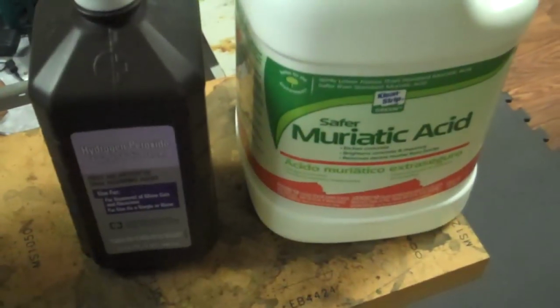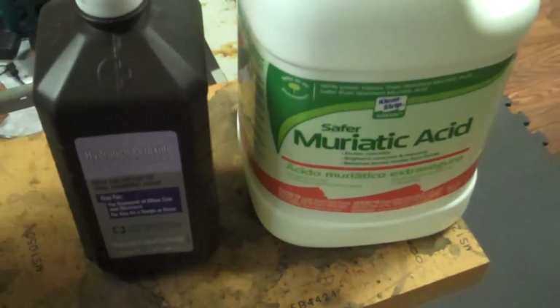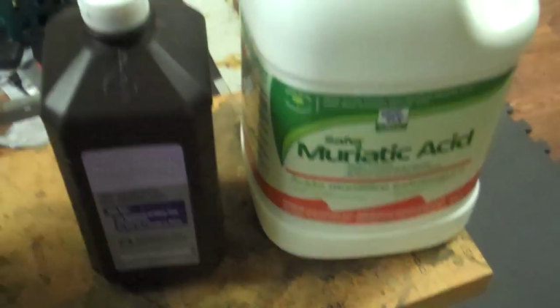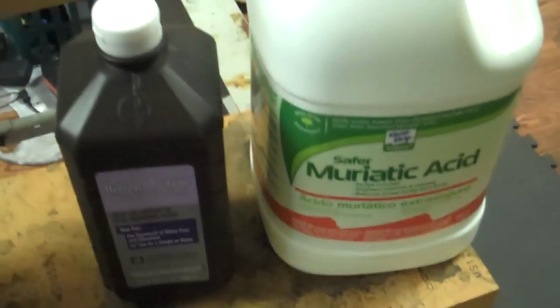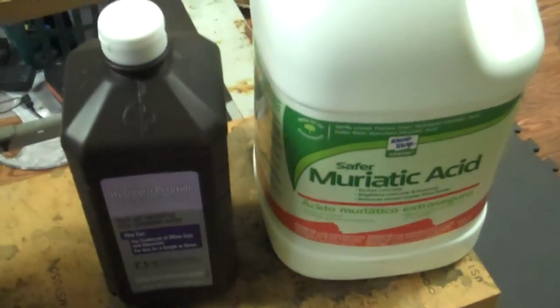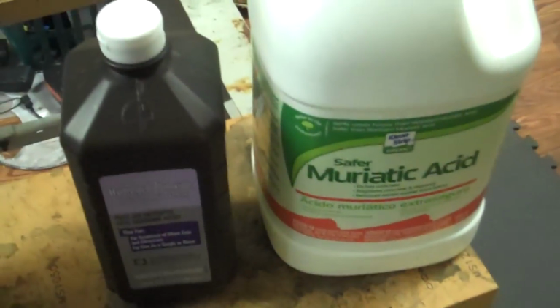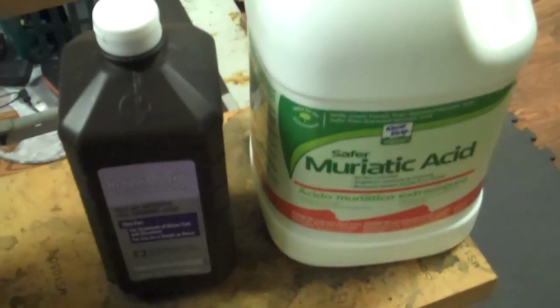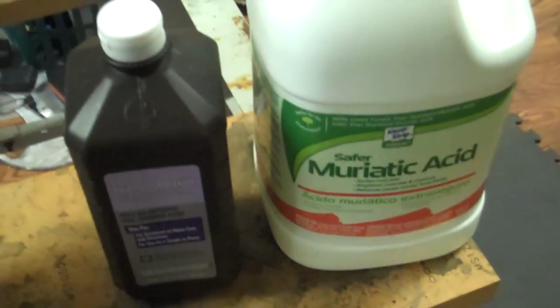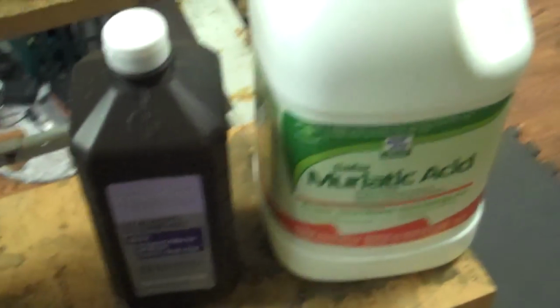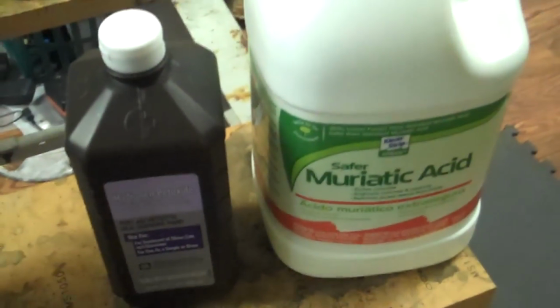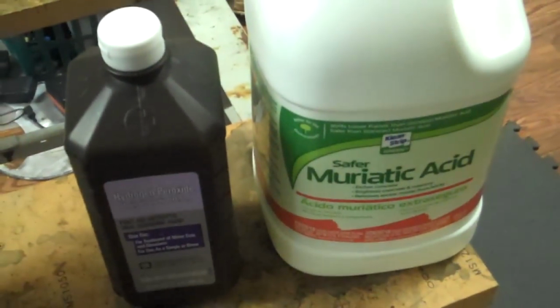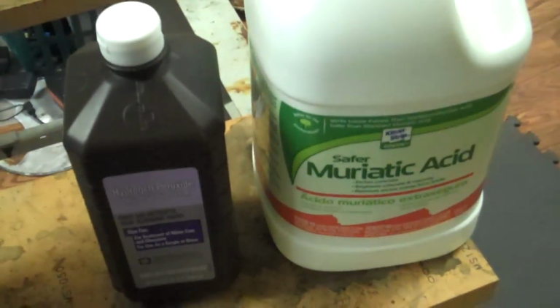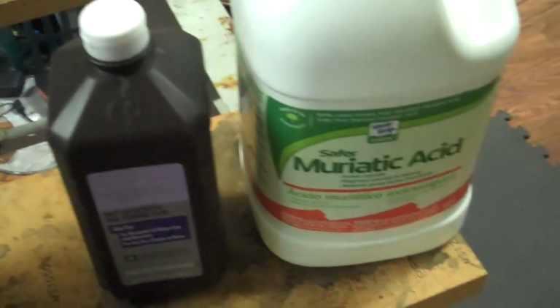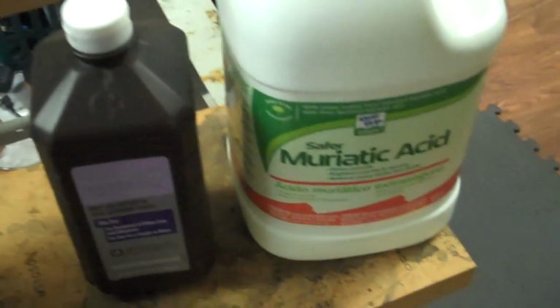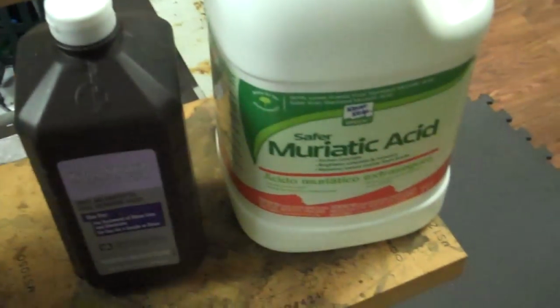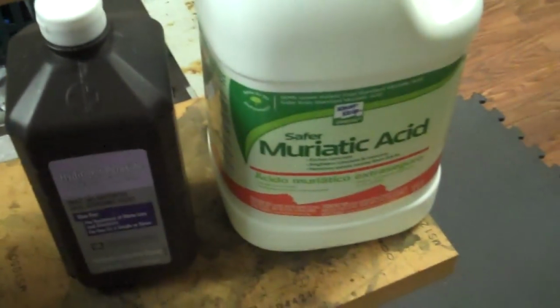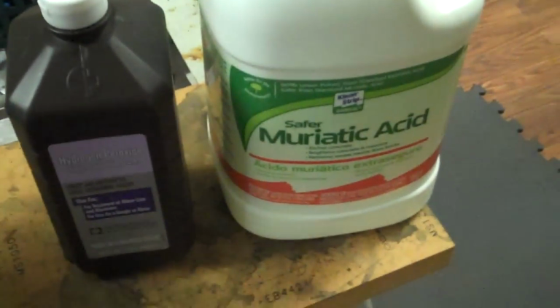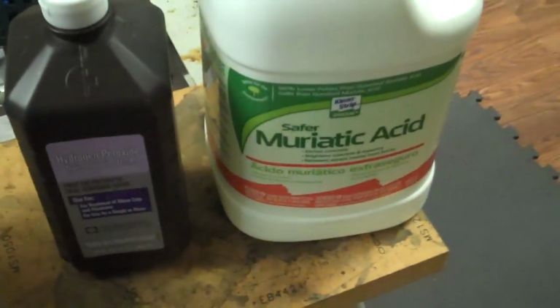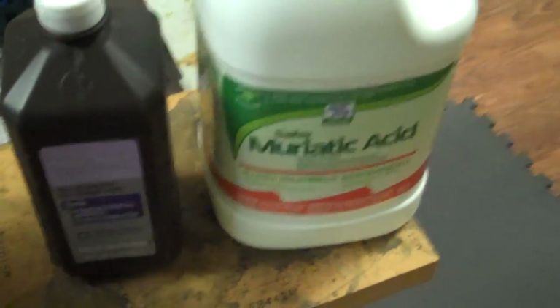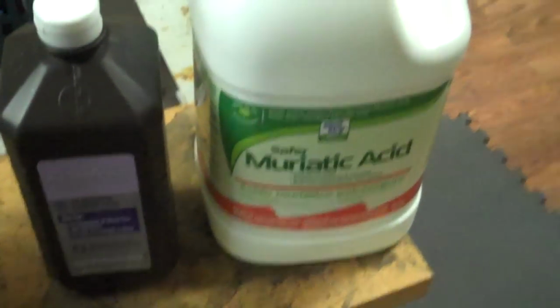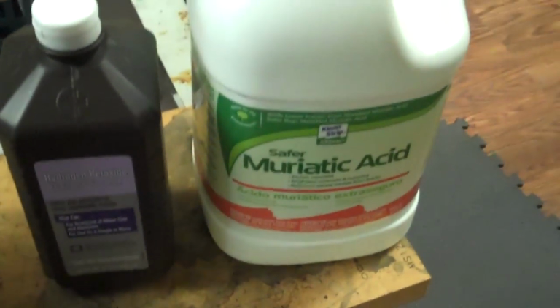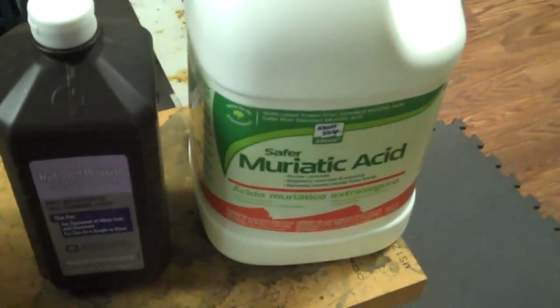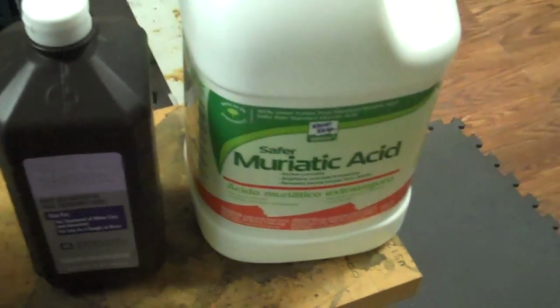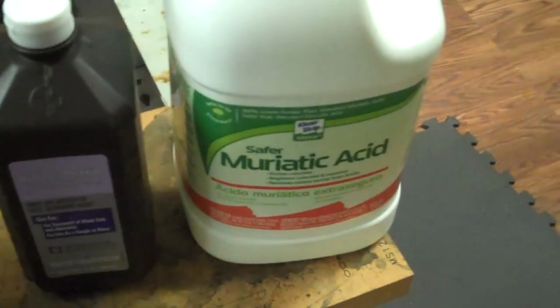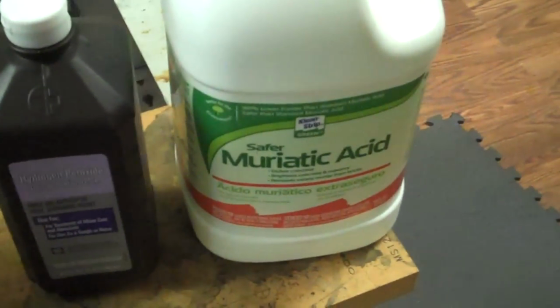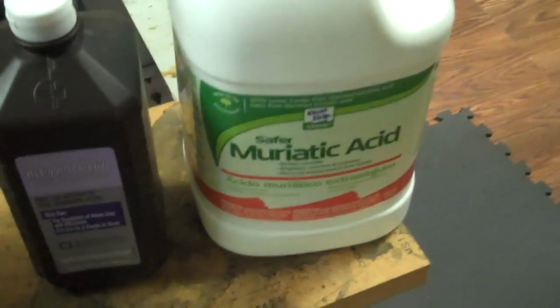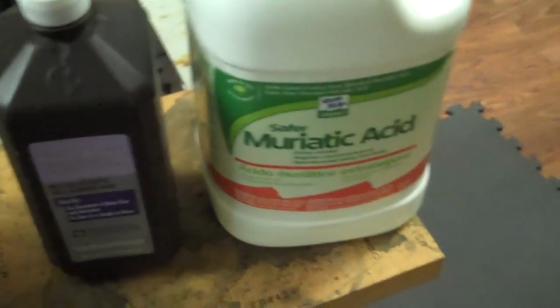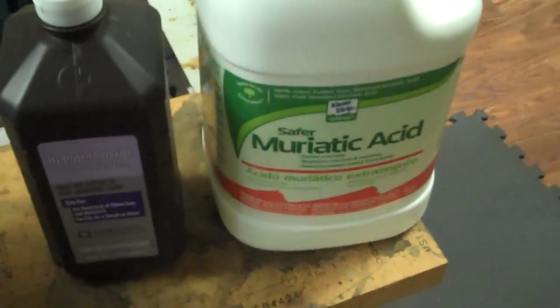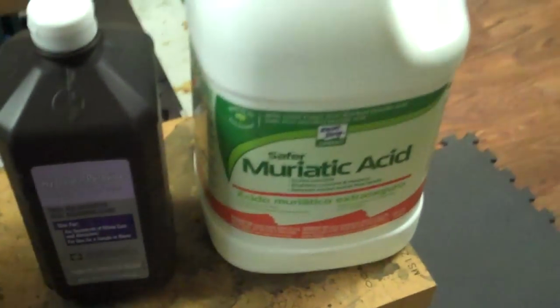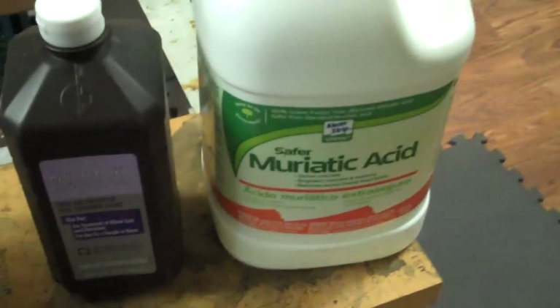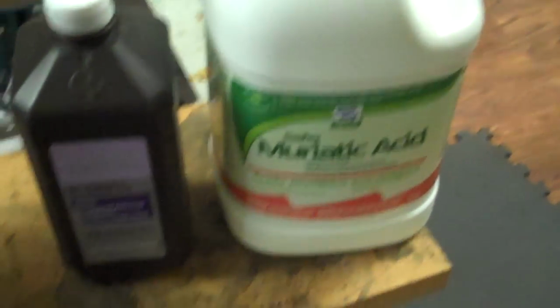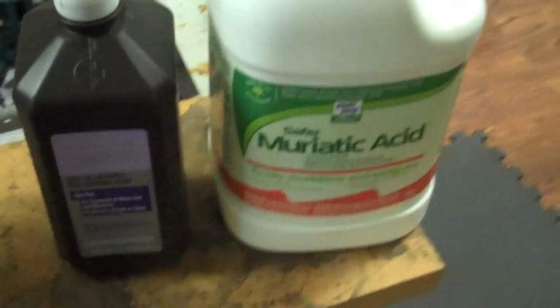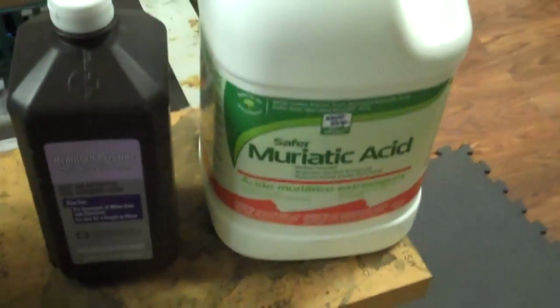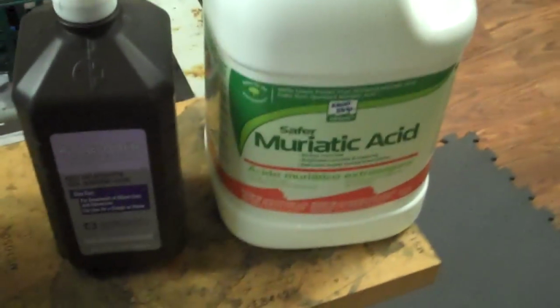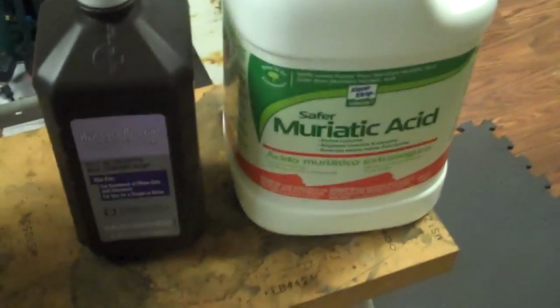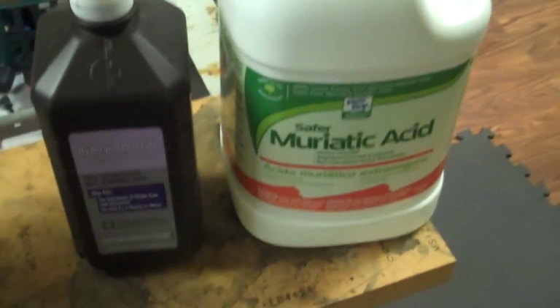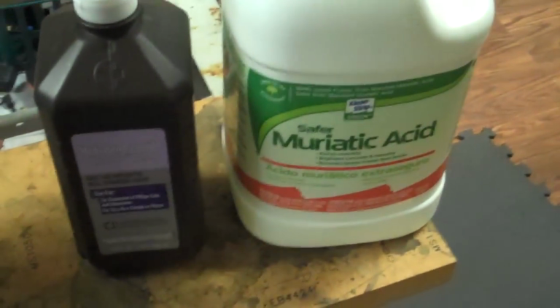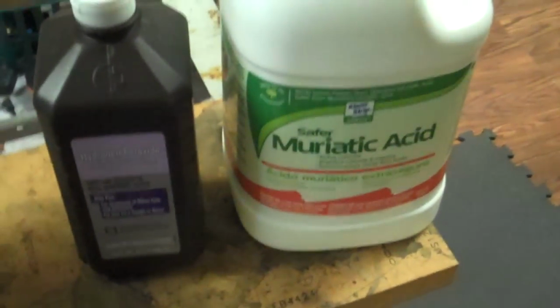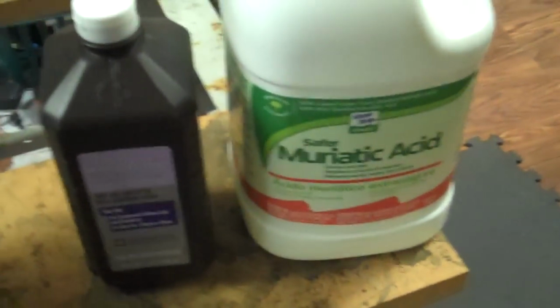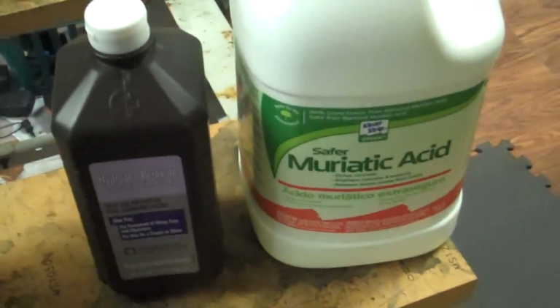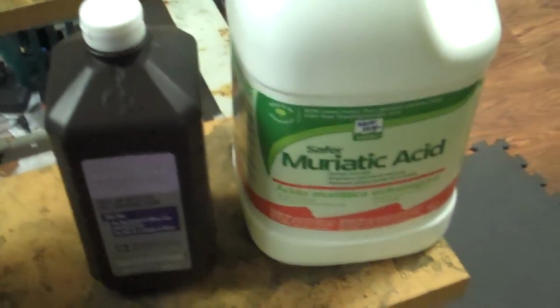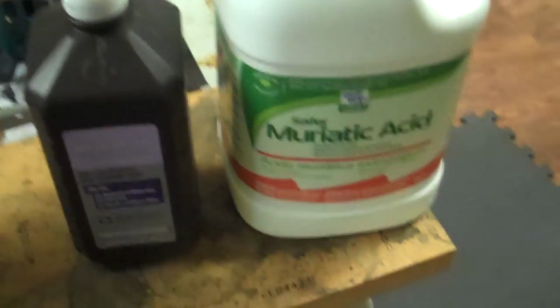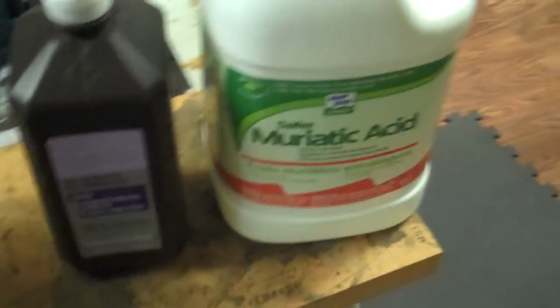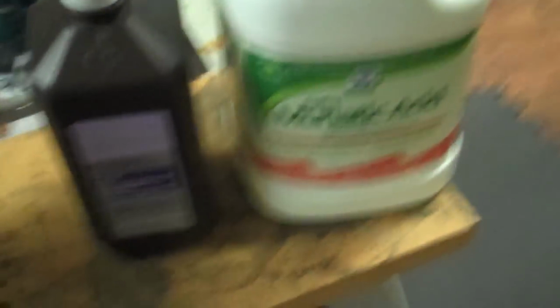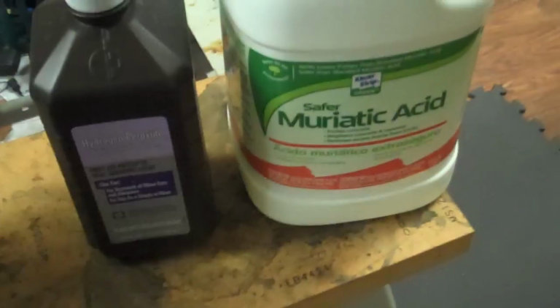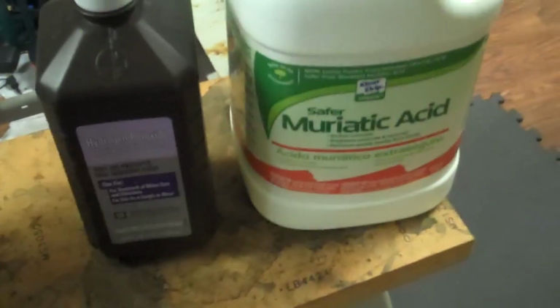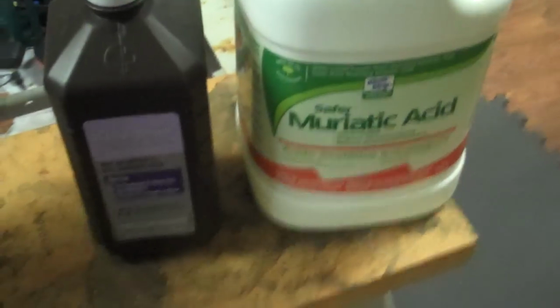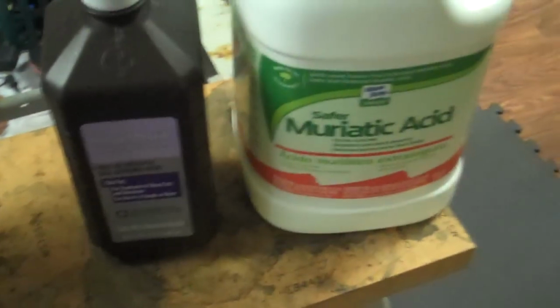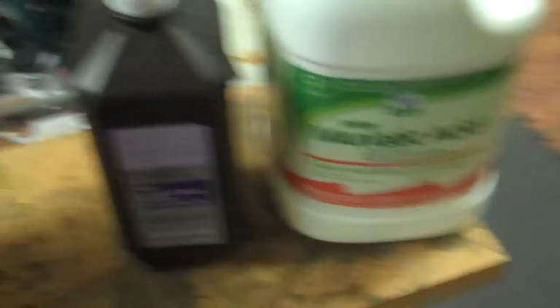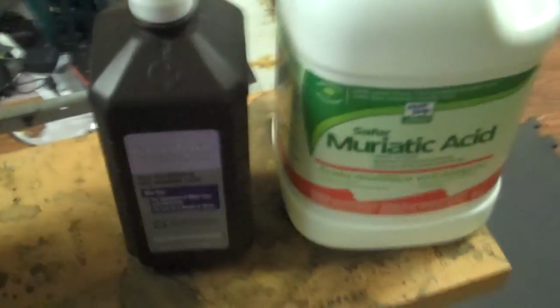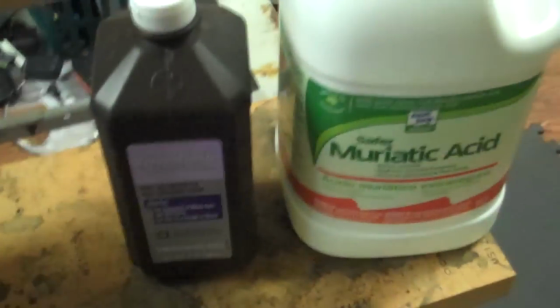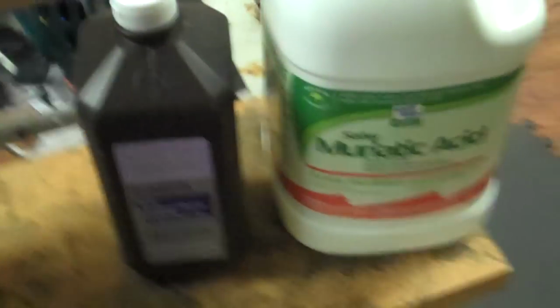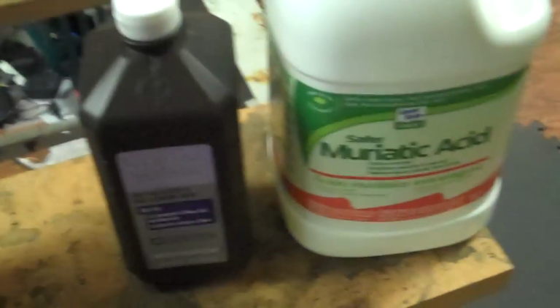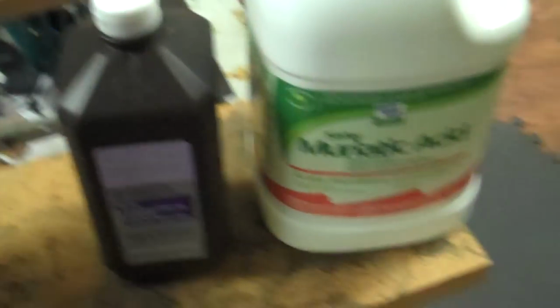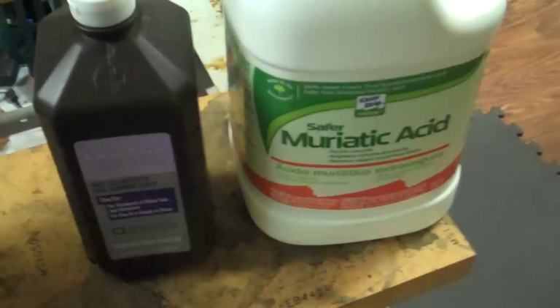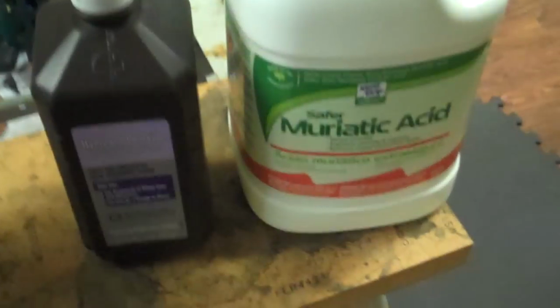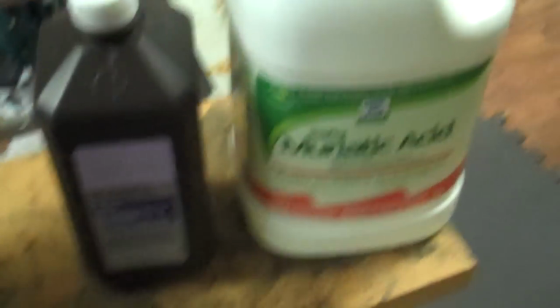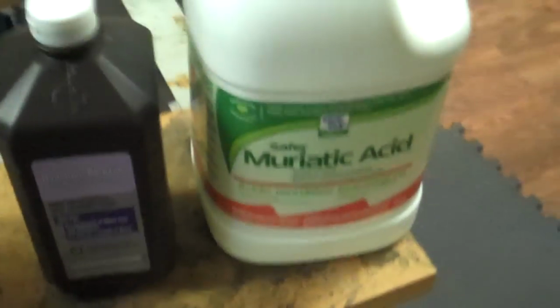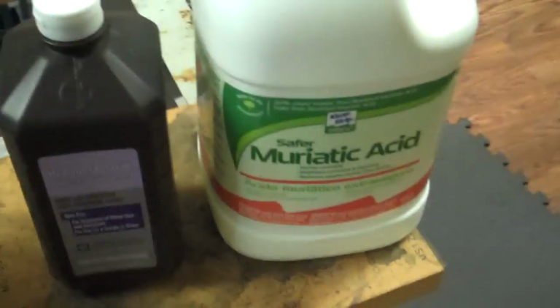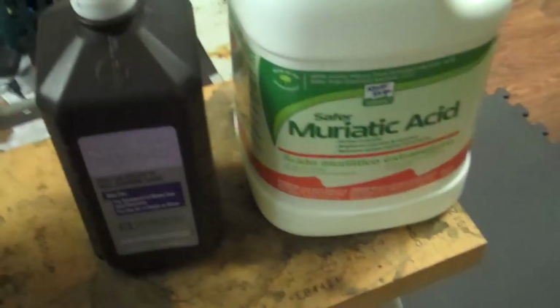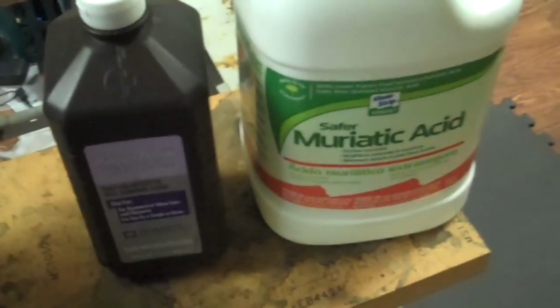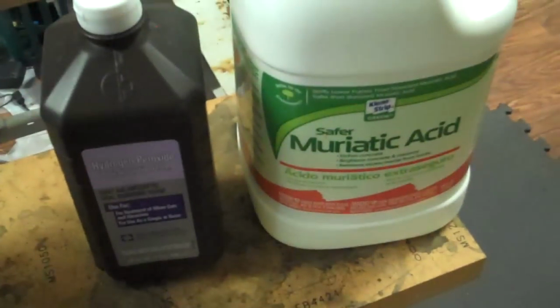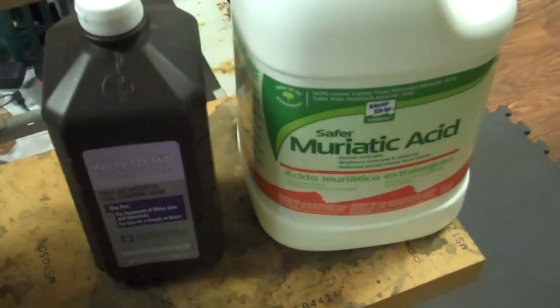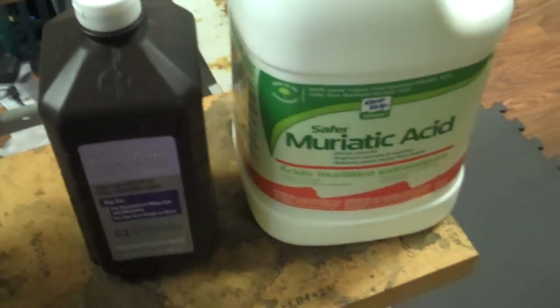What's up y'all? Feats here. People have been asking me about ratios and stuff when I'm dissolving my pens.